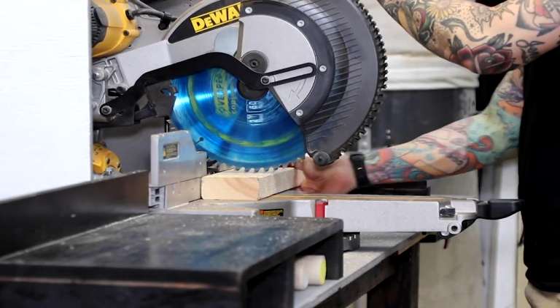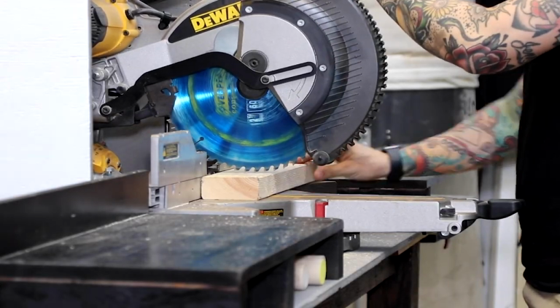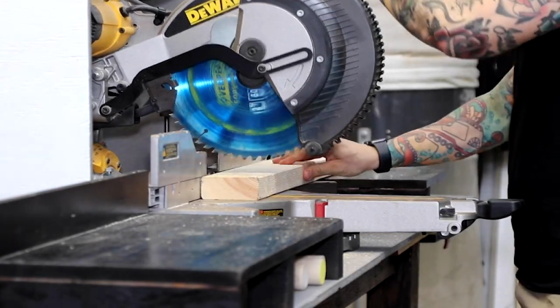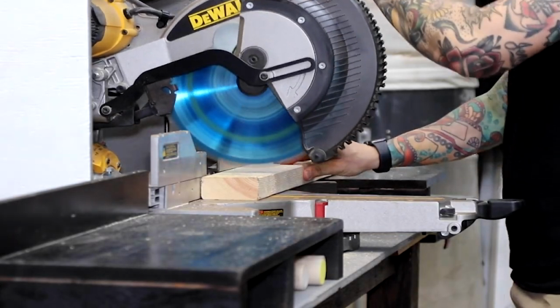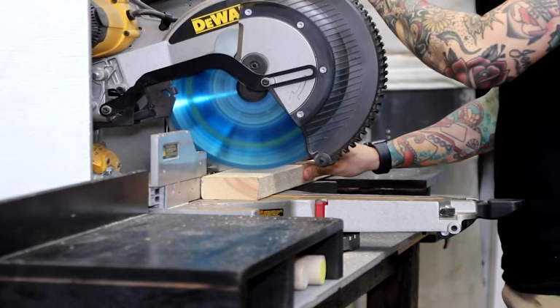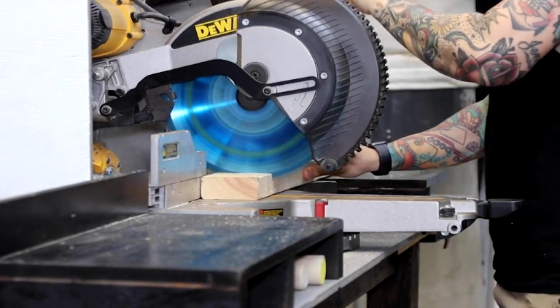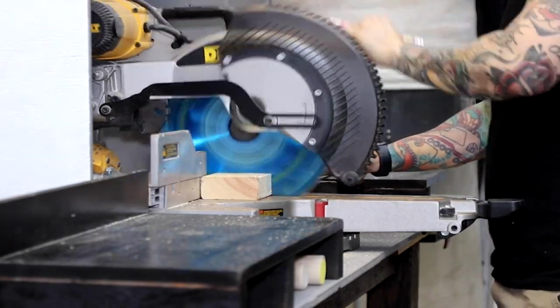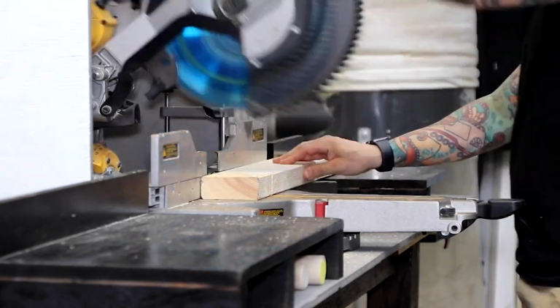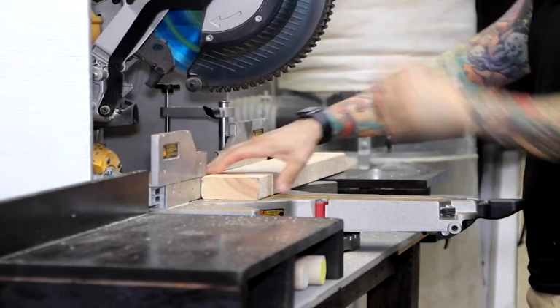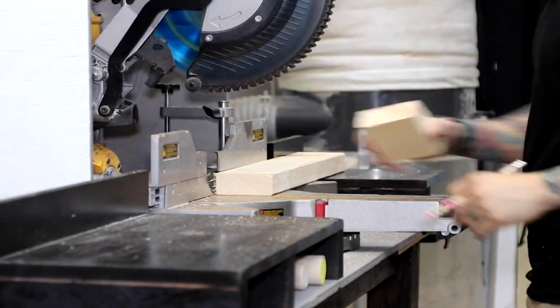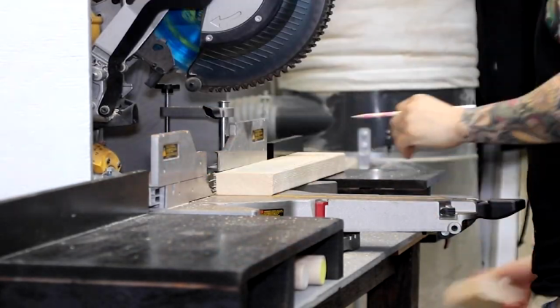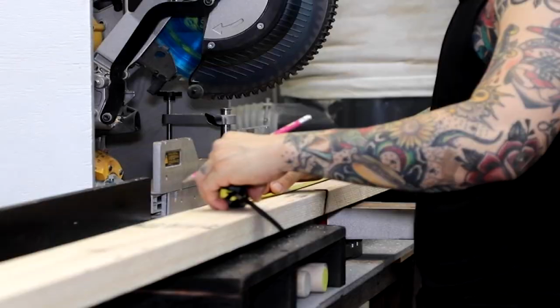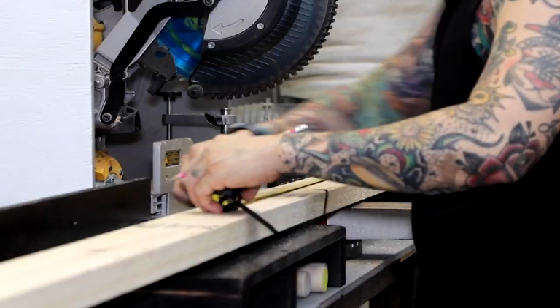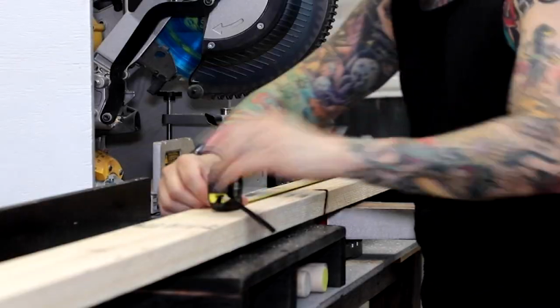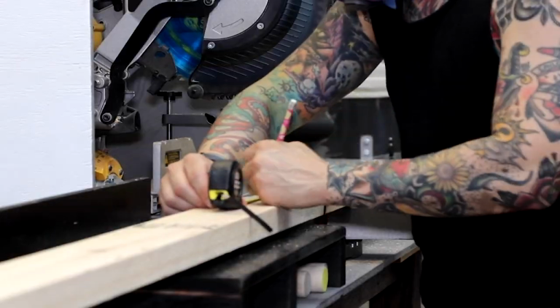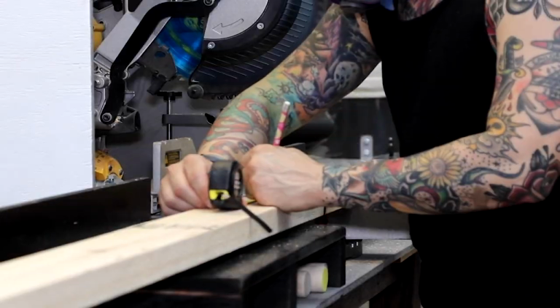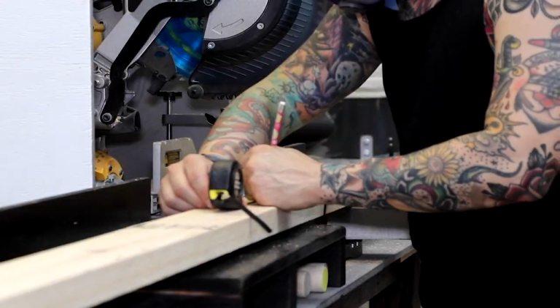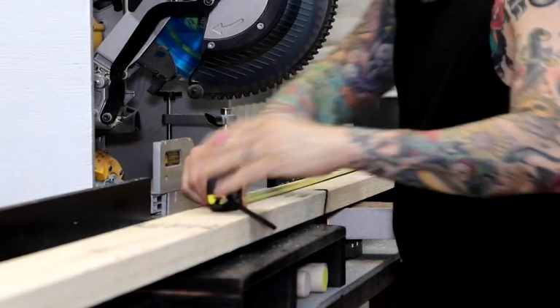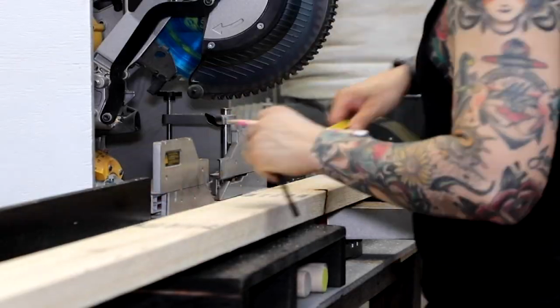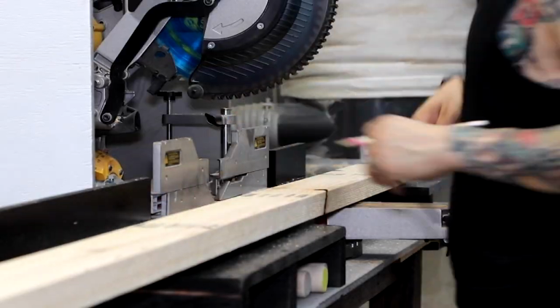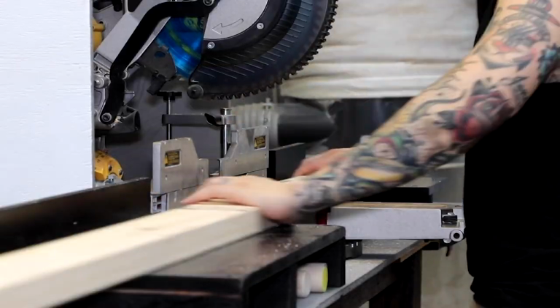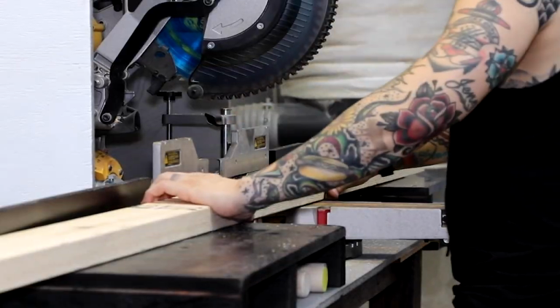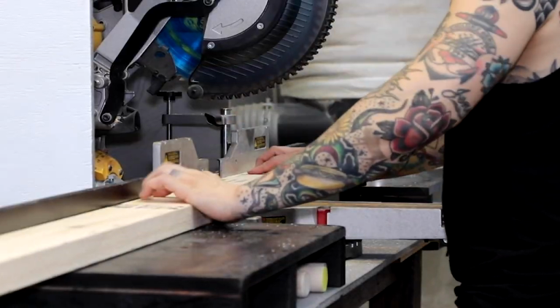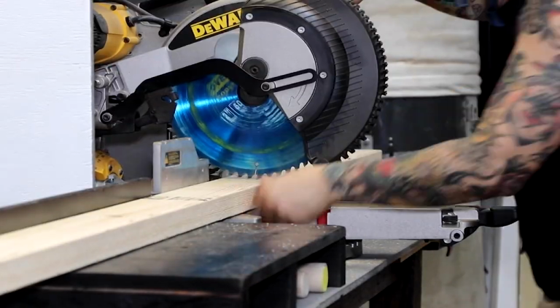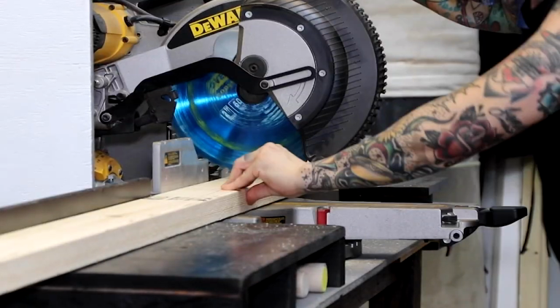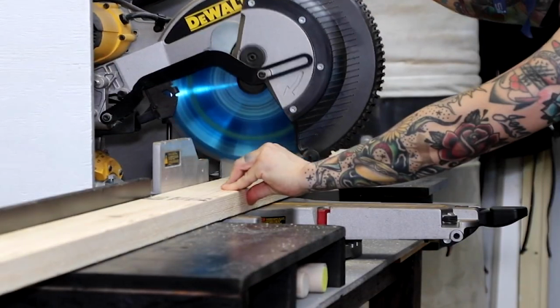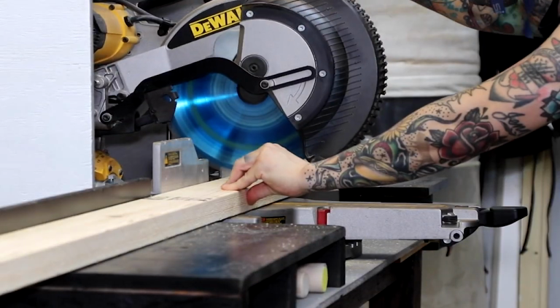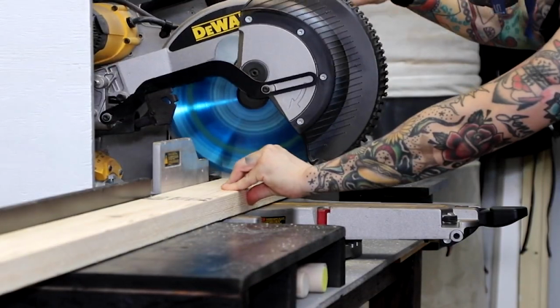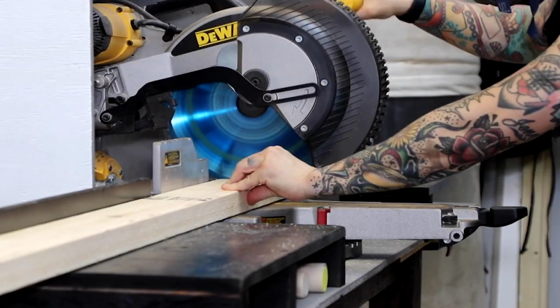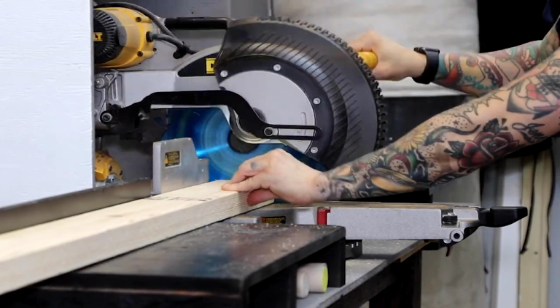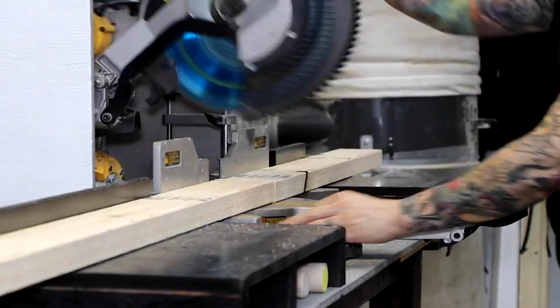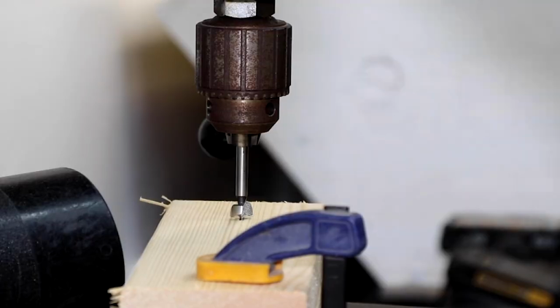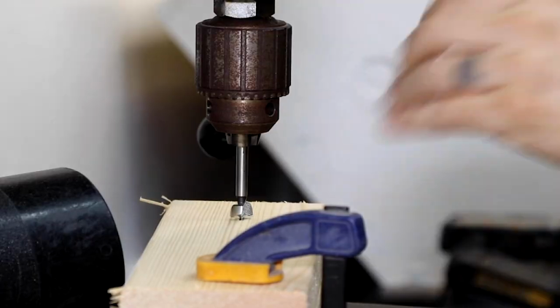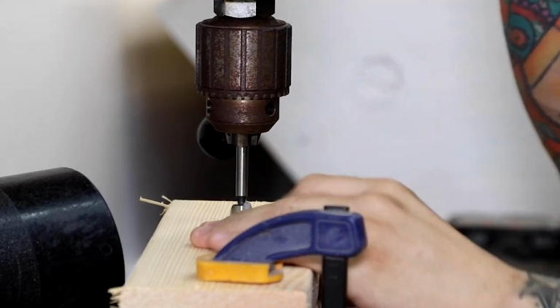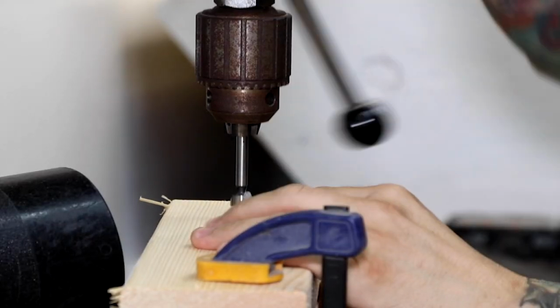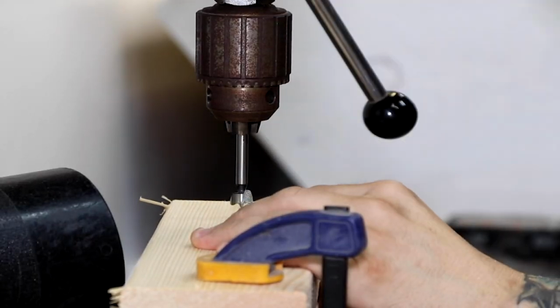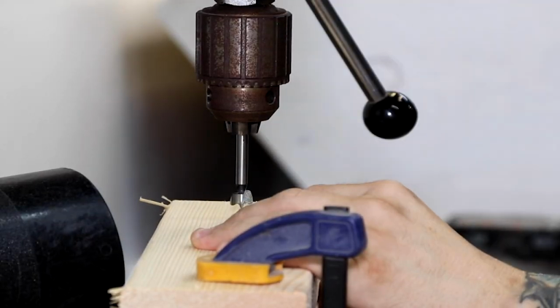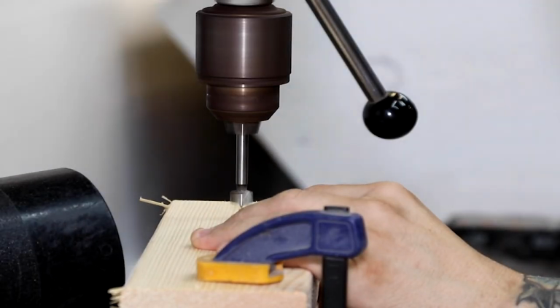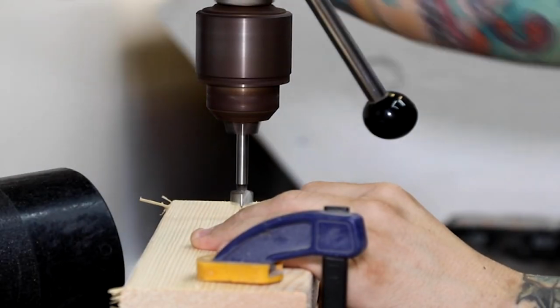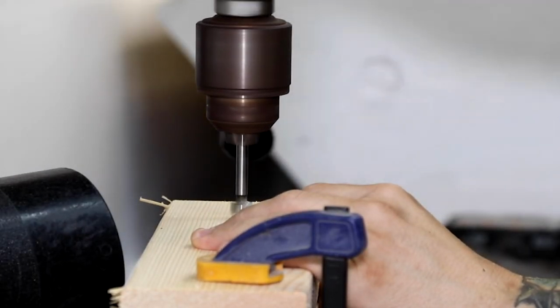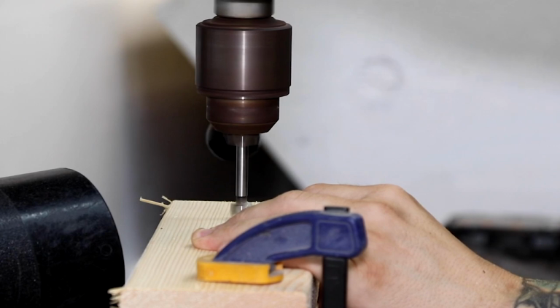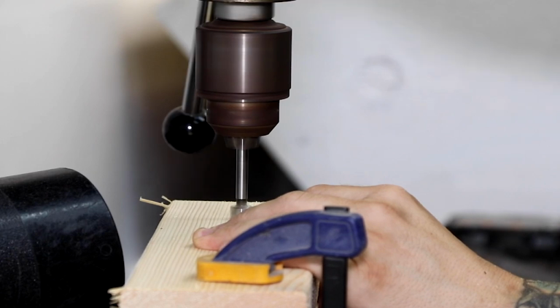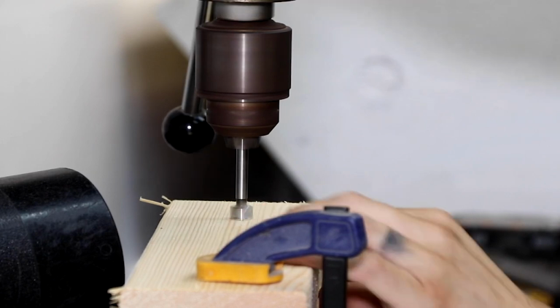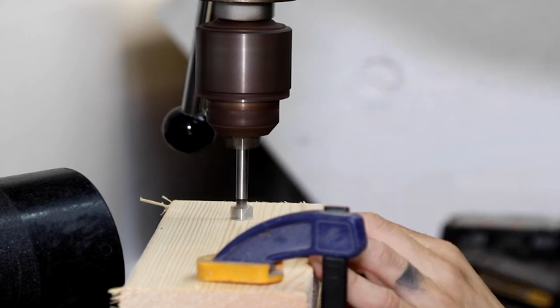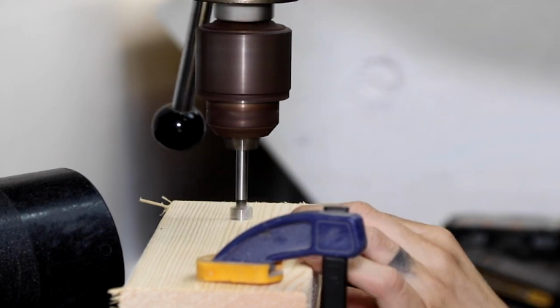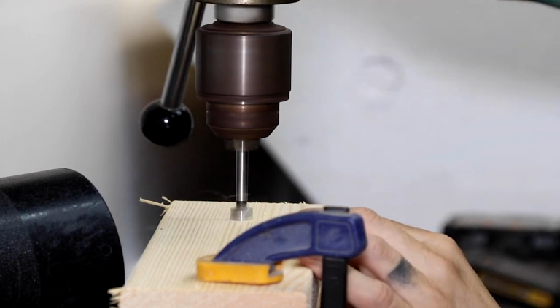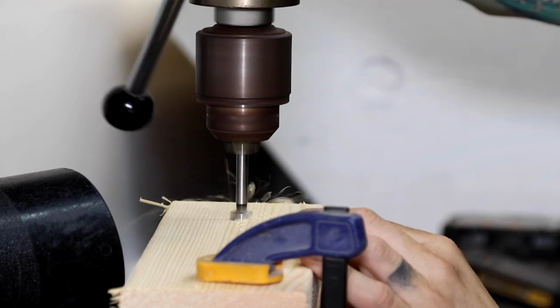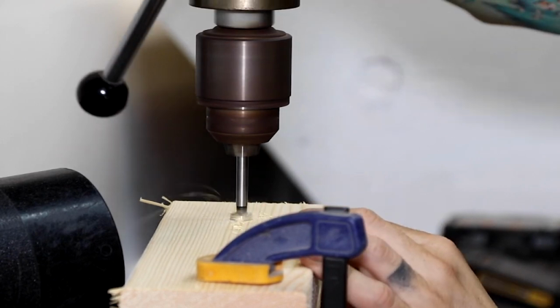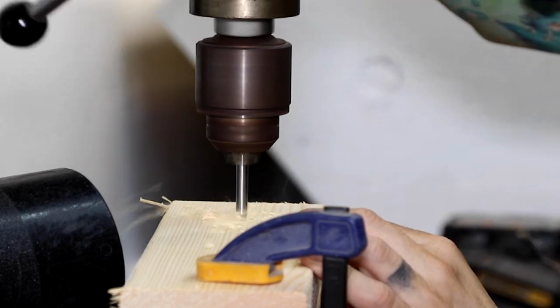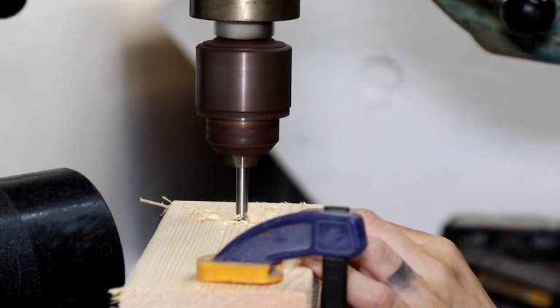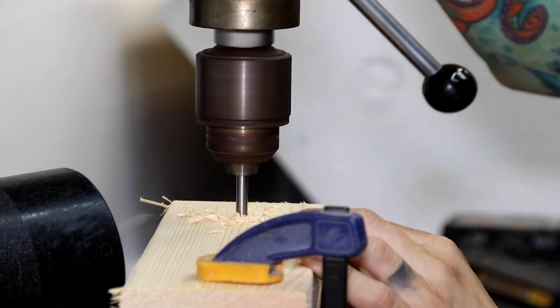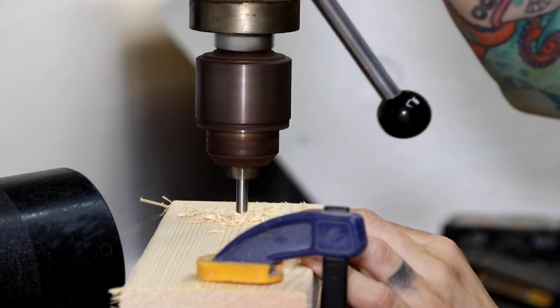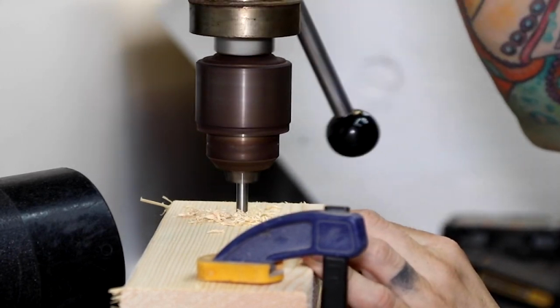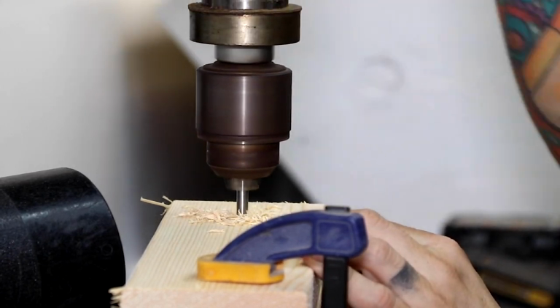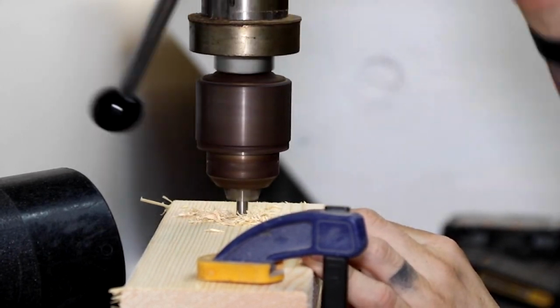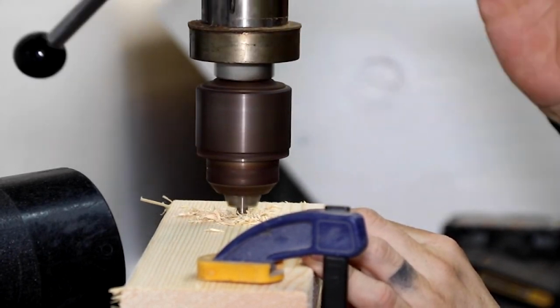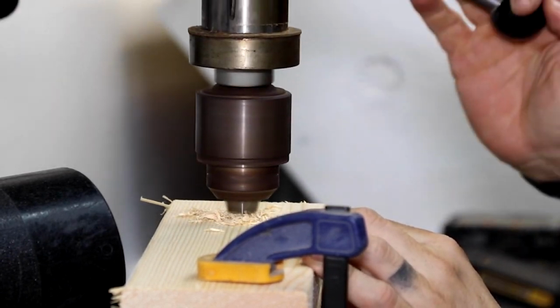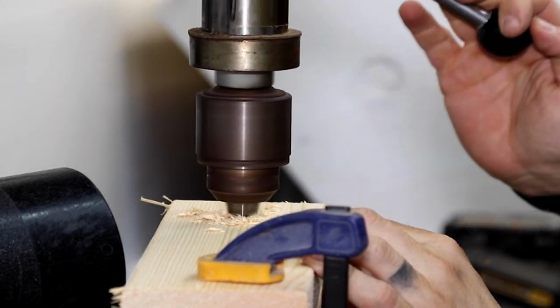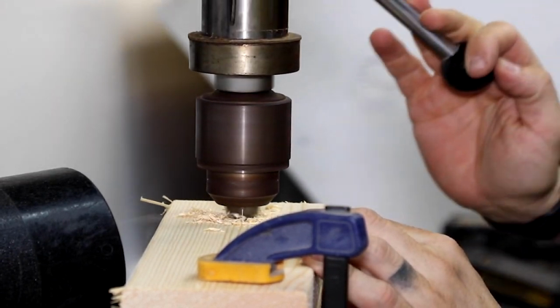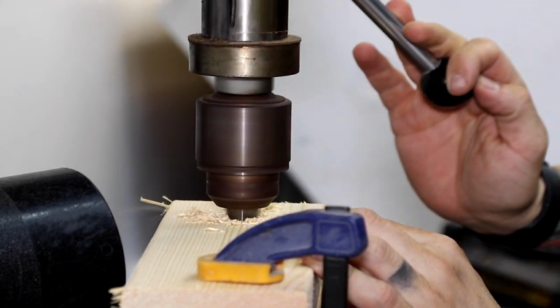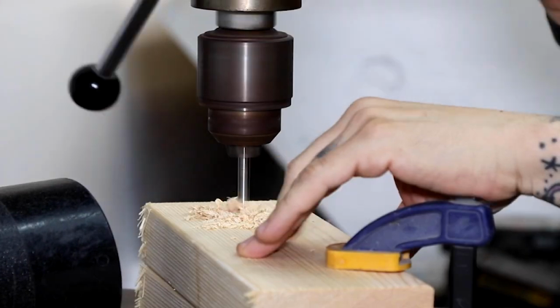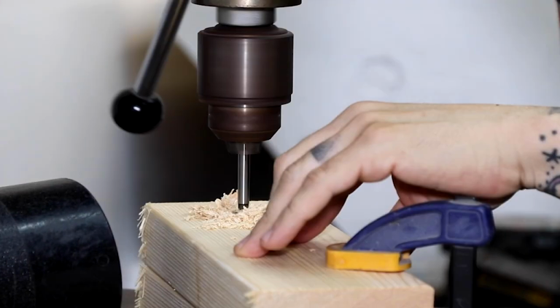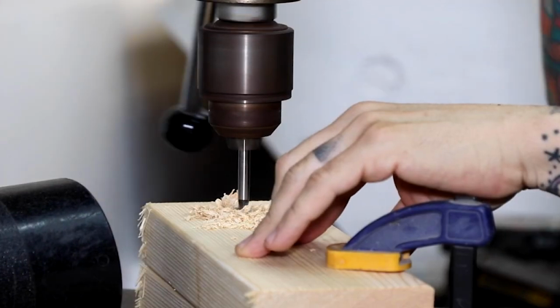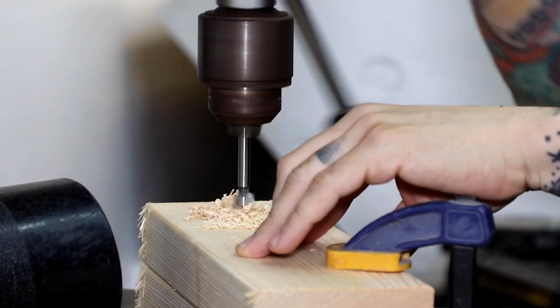It took some time to figure out how to make it work, but I got it — a belt squat platform that is small, versatile, and won't break the bank.